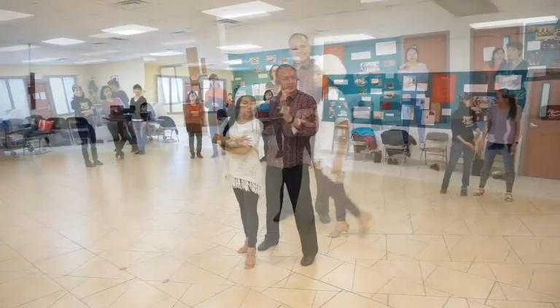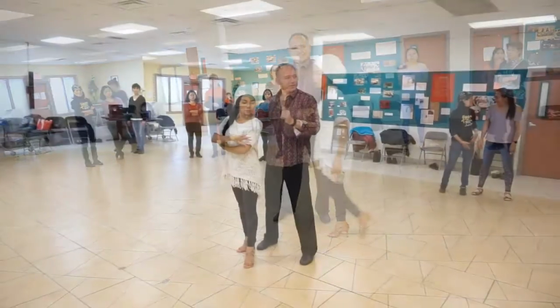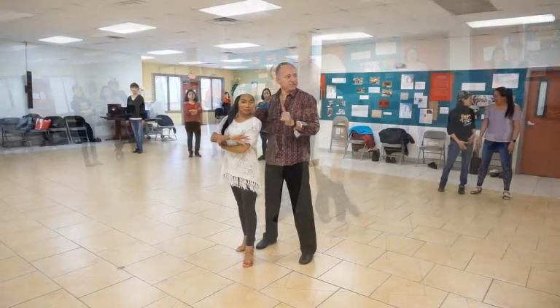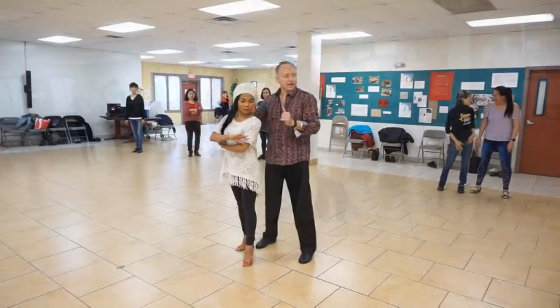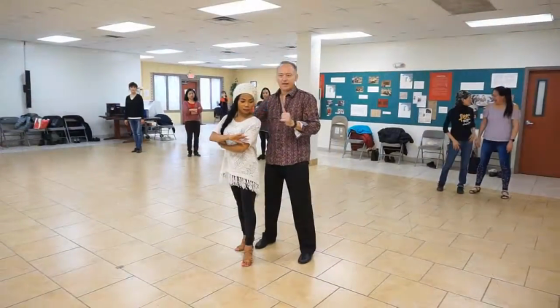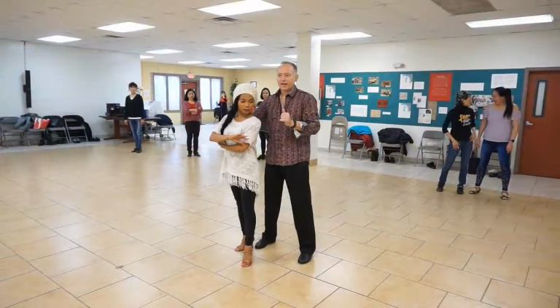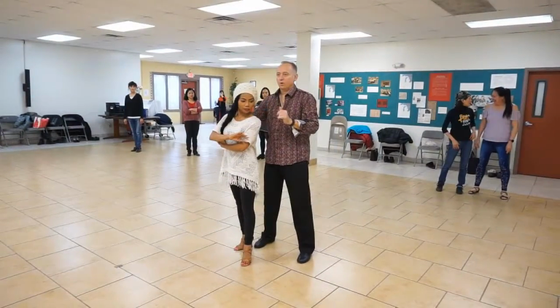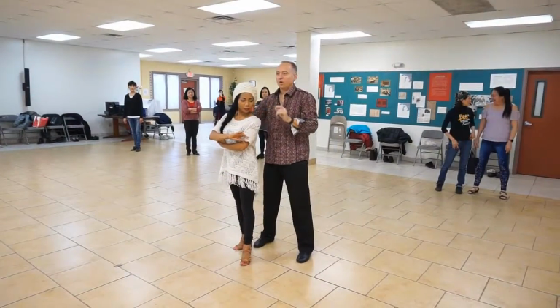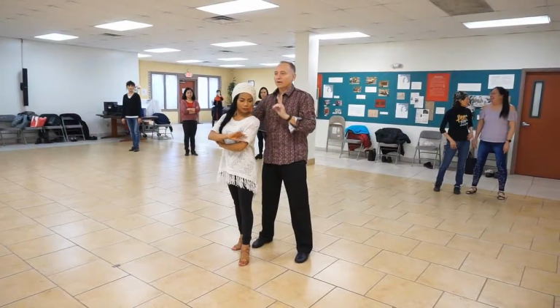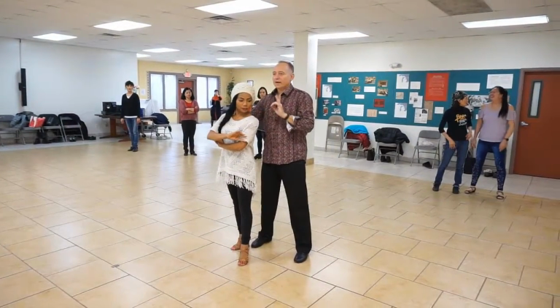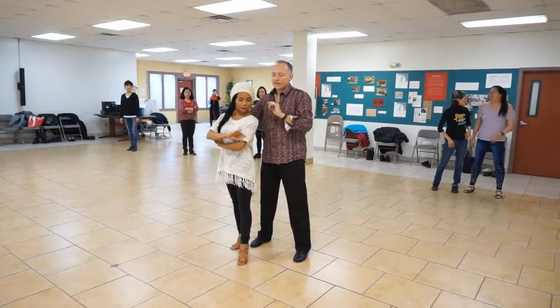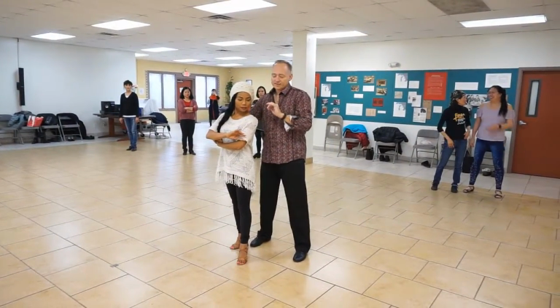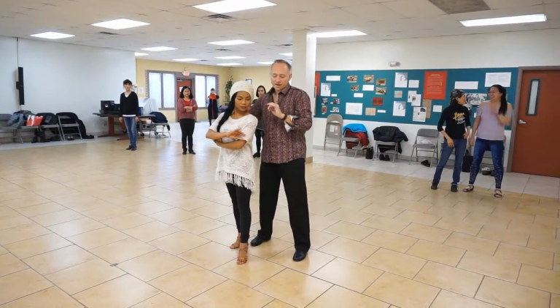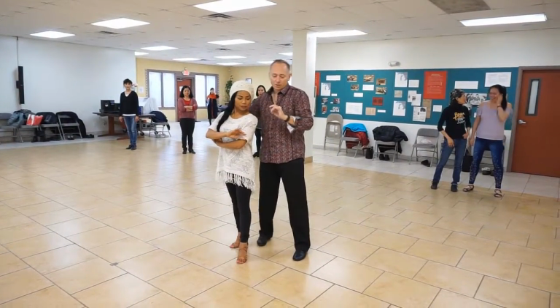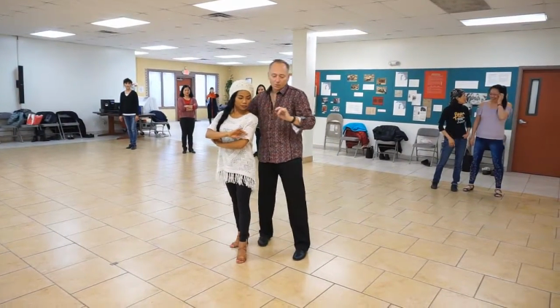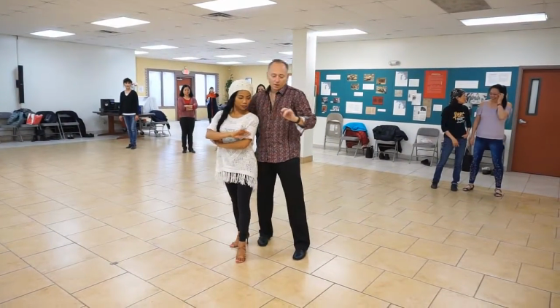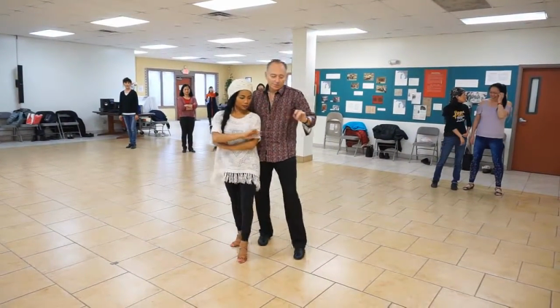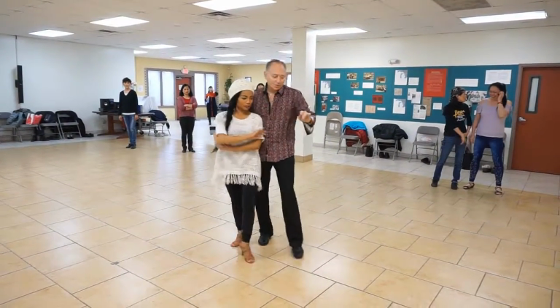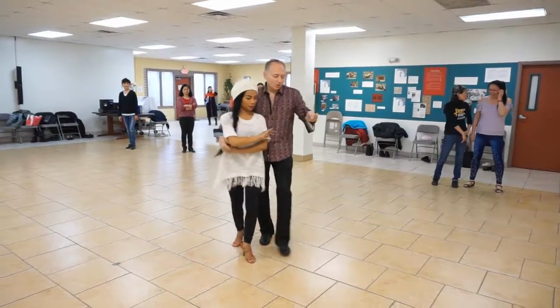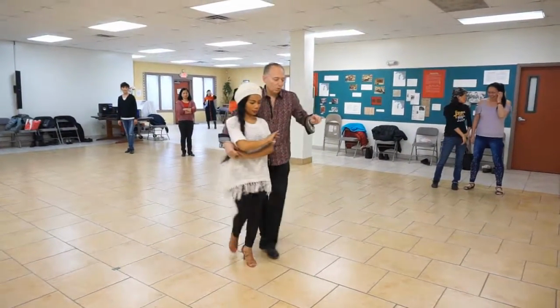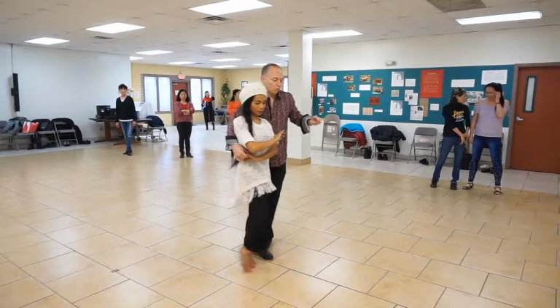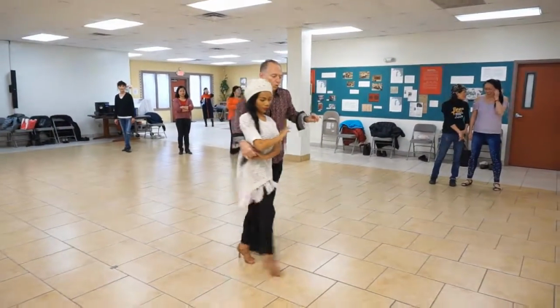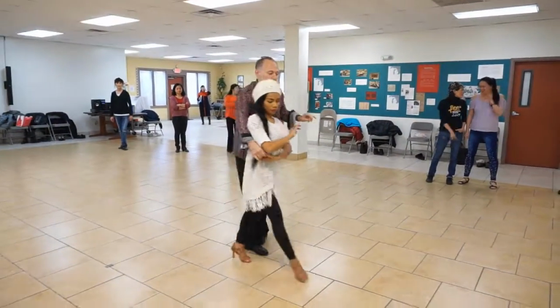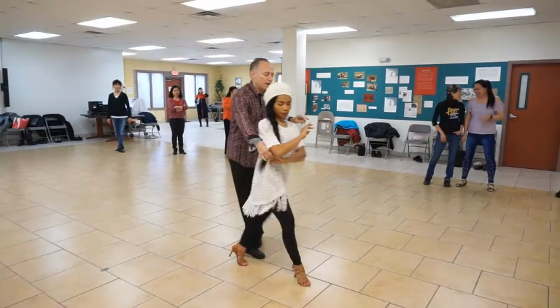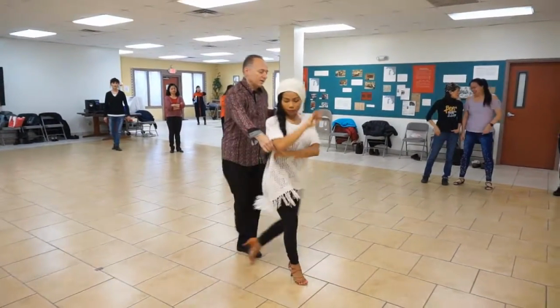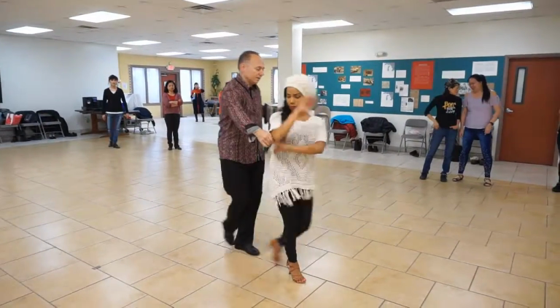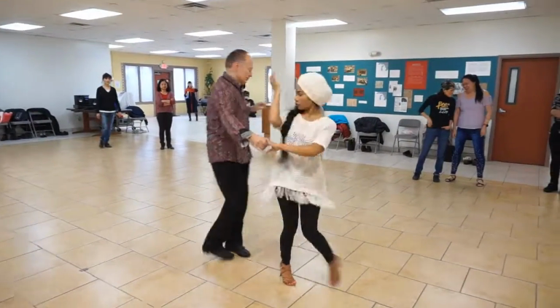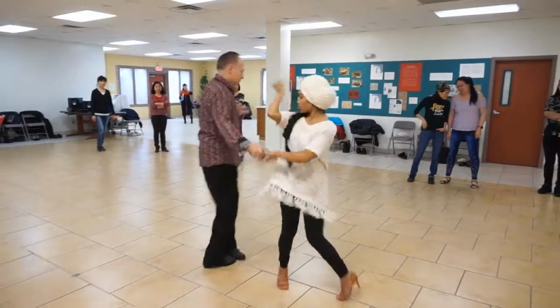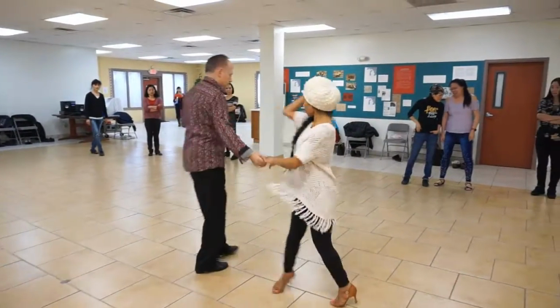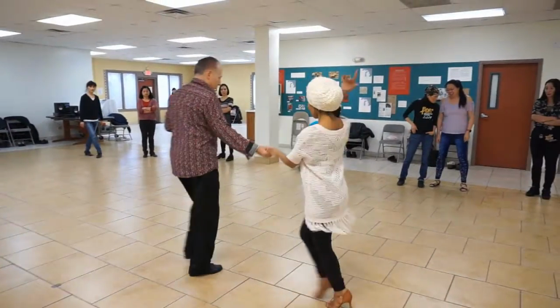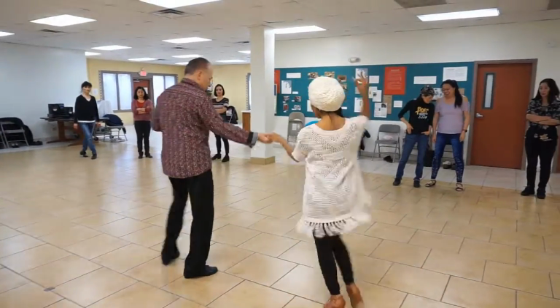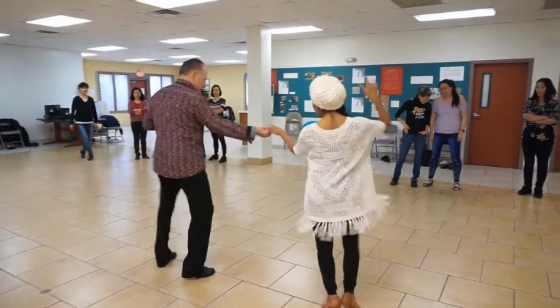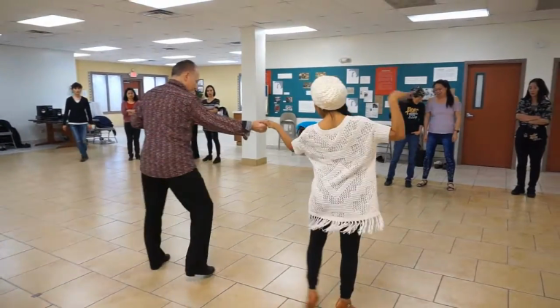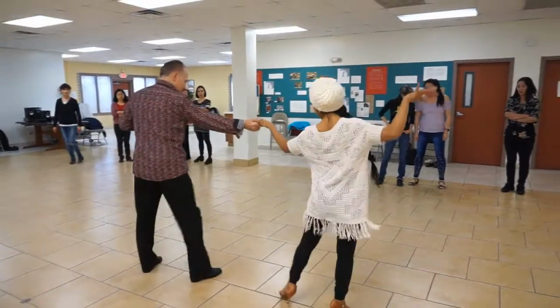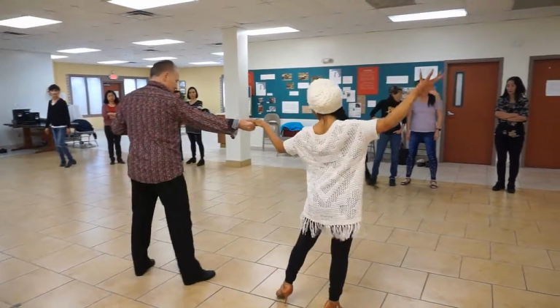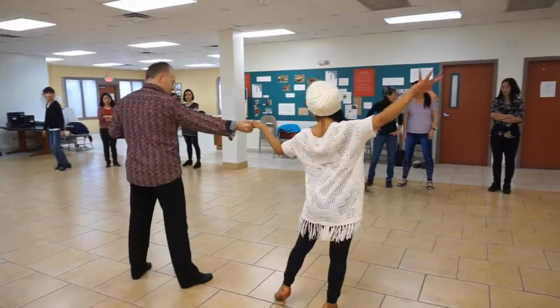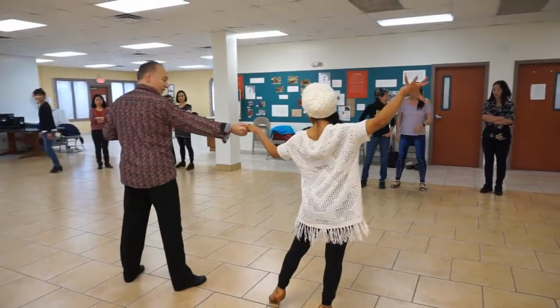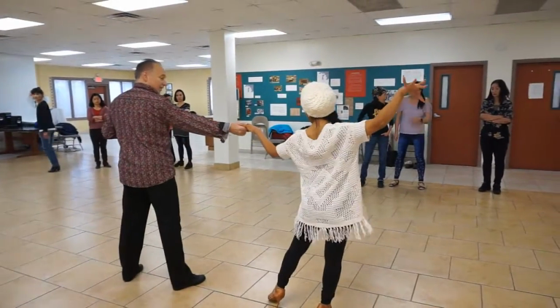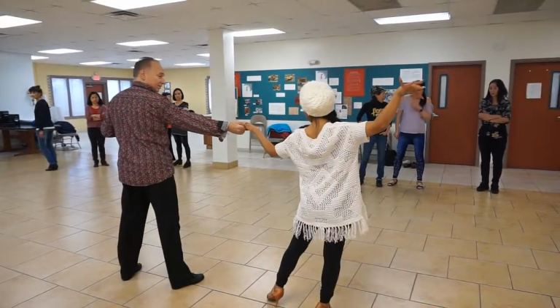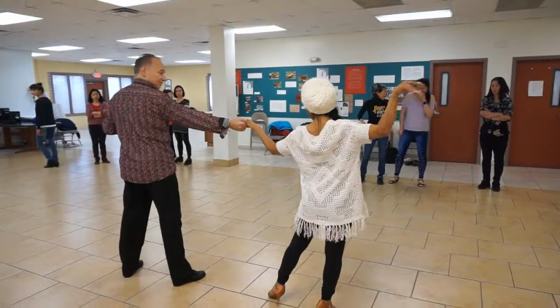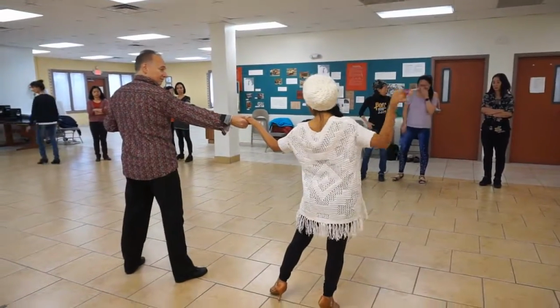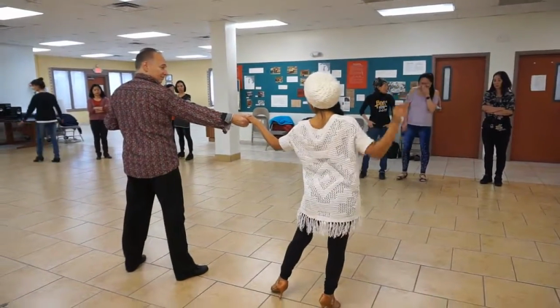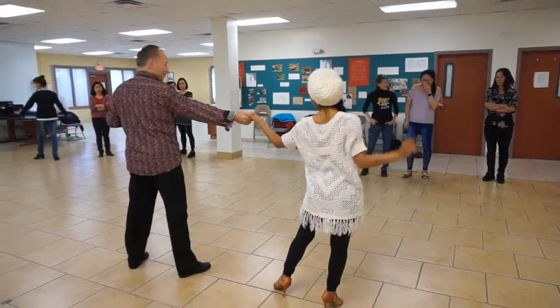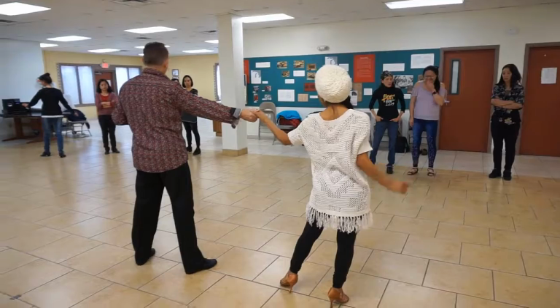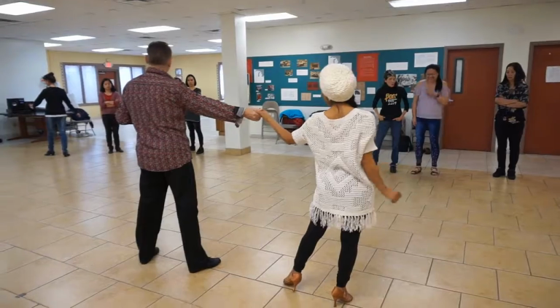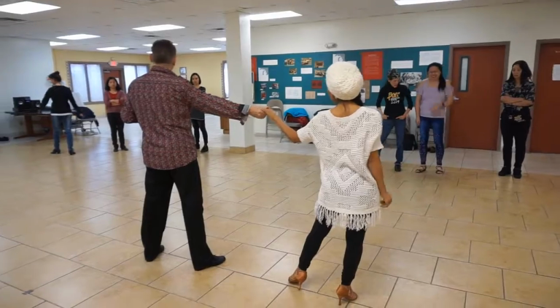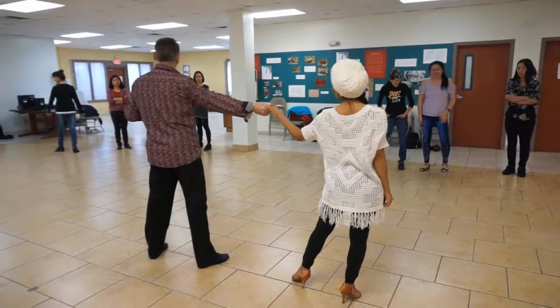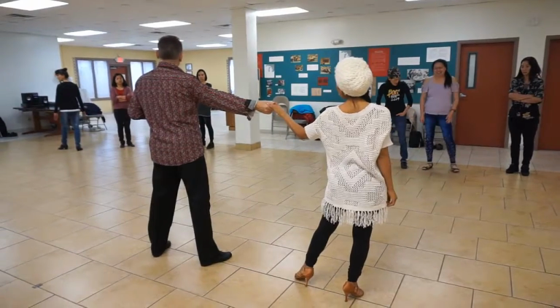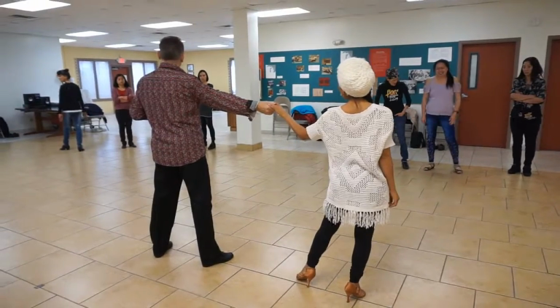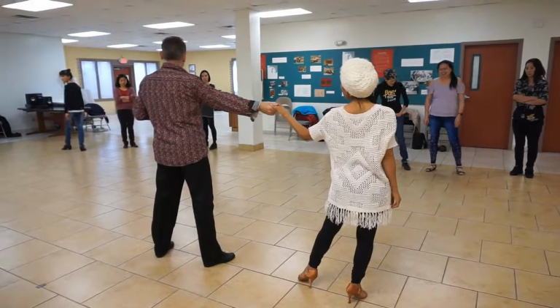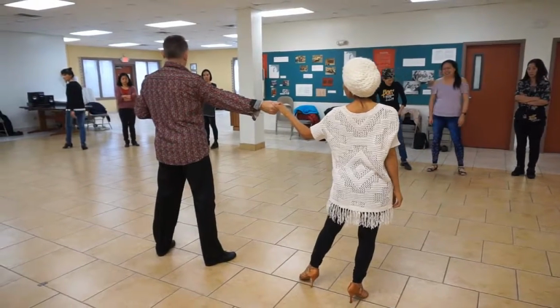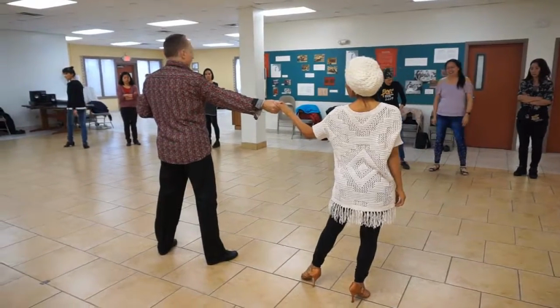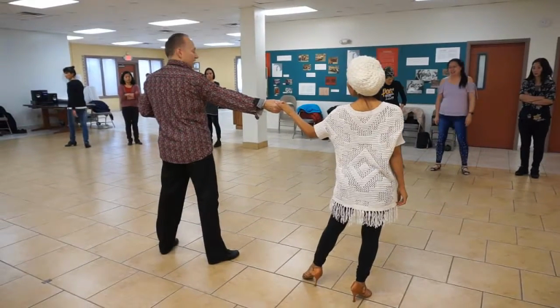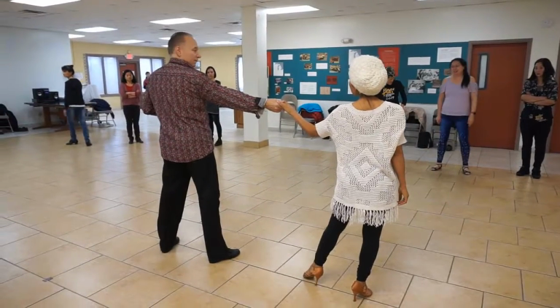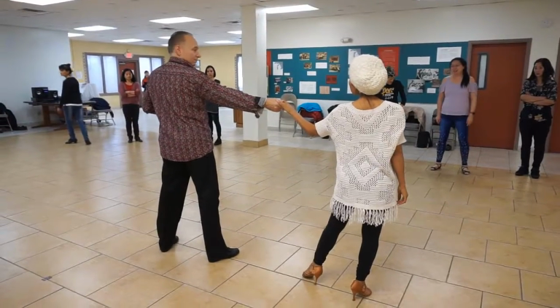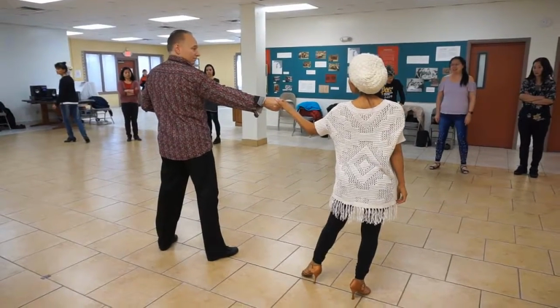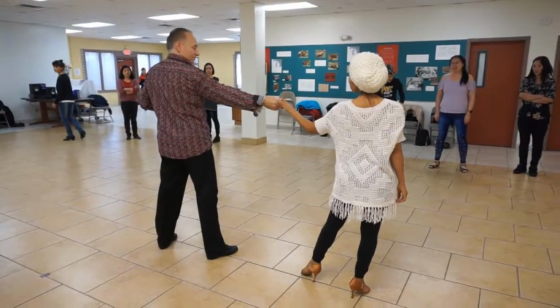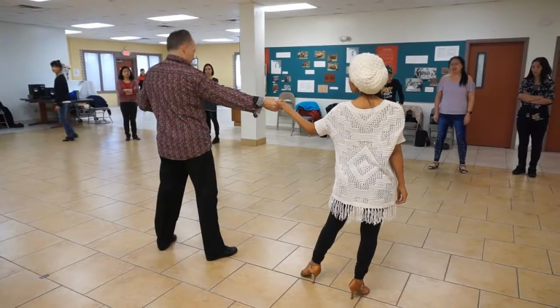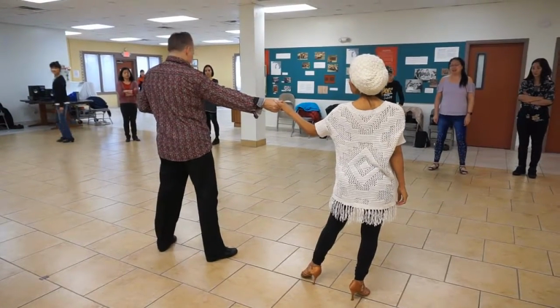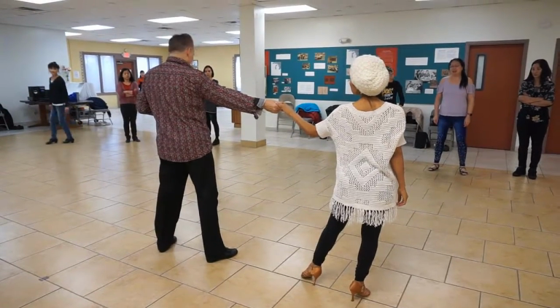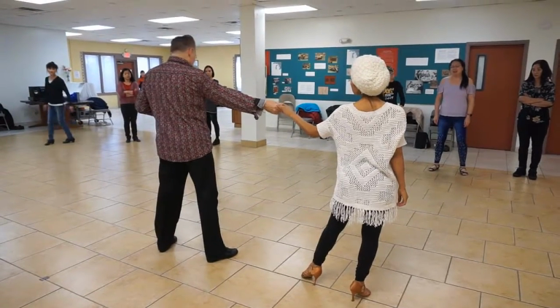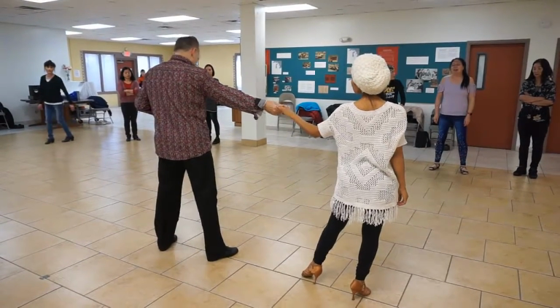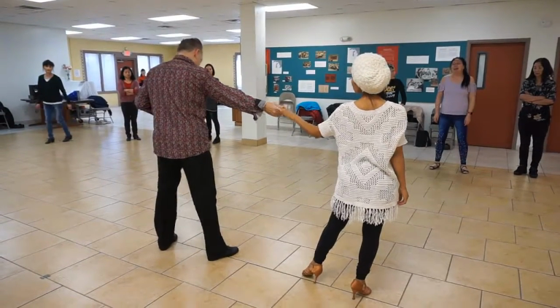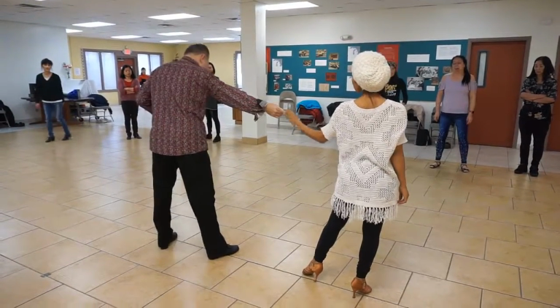How about this hand now? Guys, now I want you to go one, two, and three. That's right. So we end up side by side.